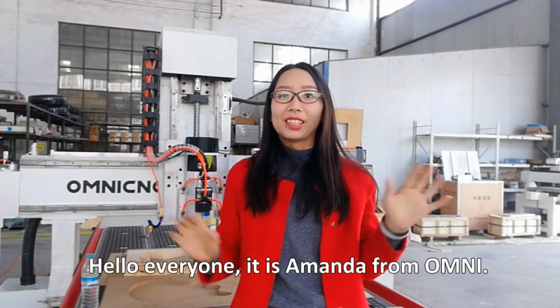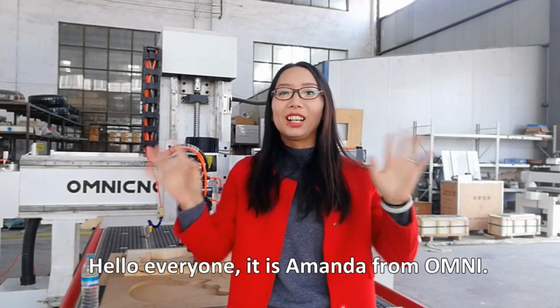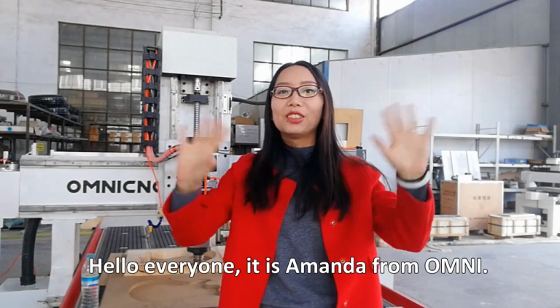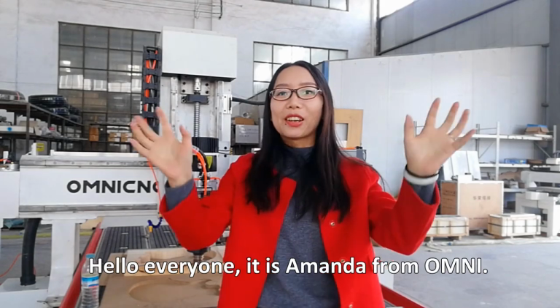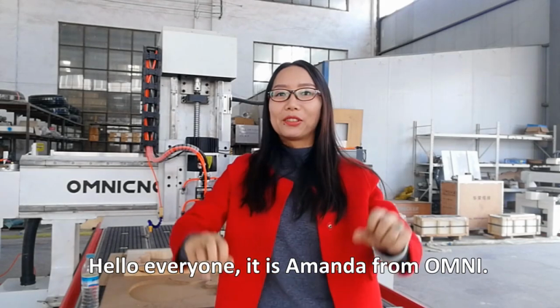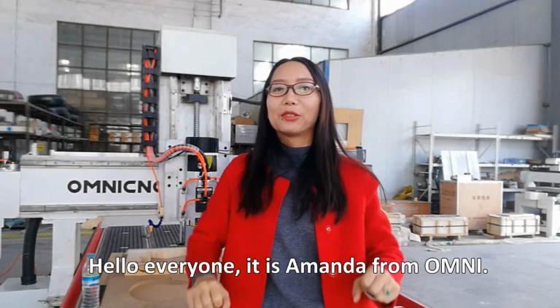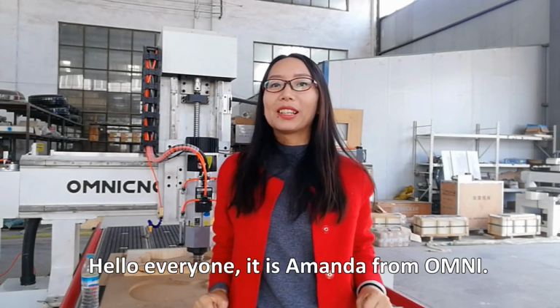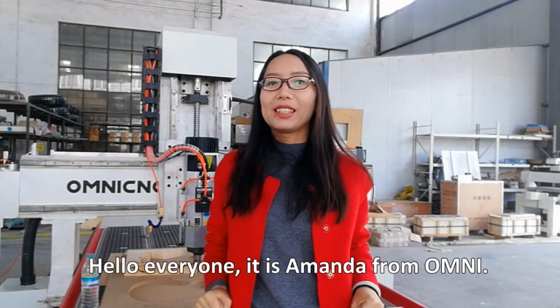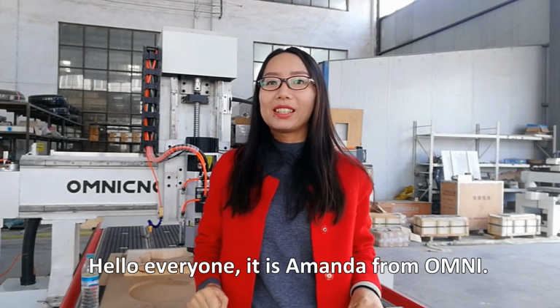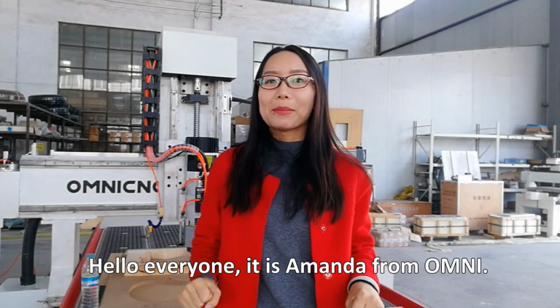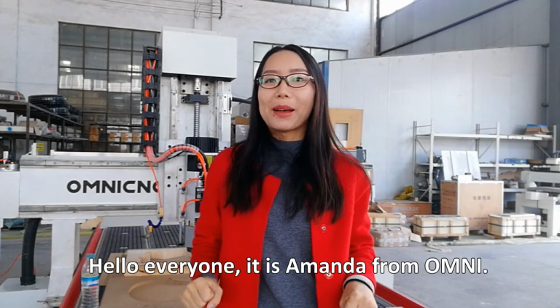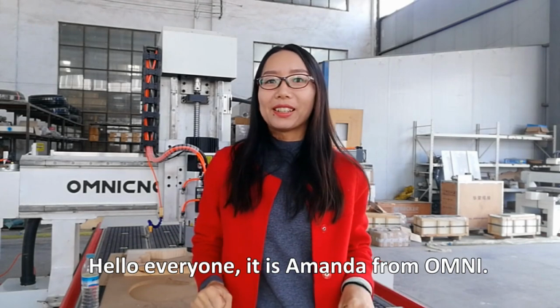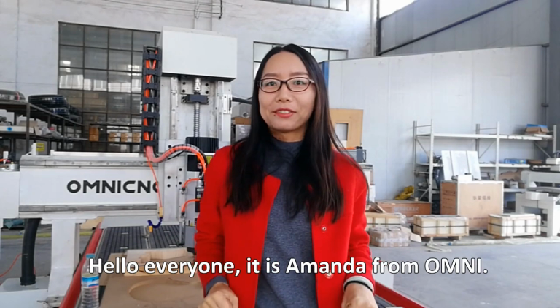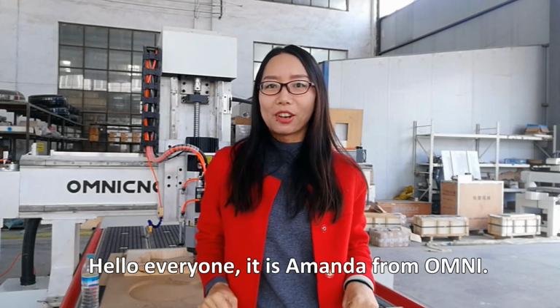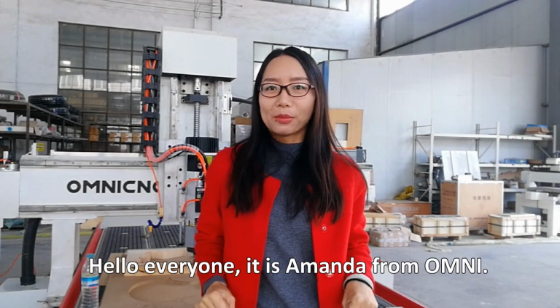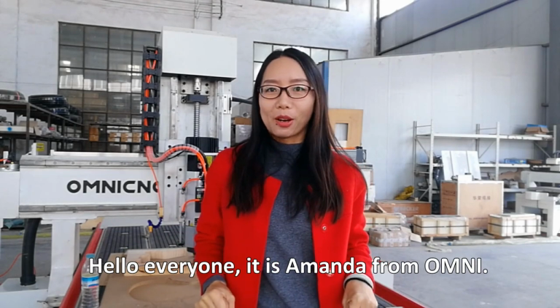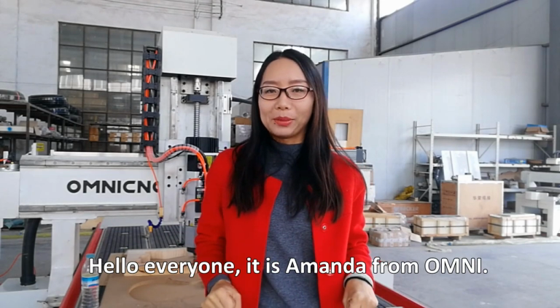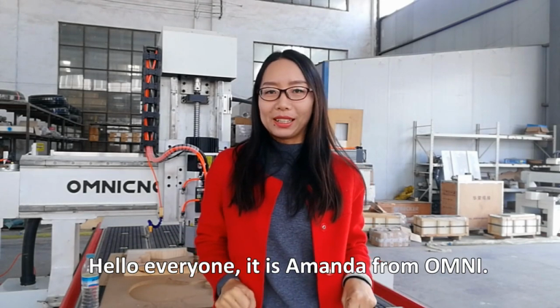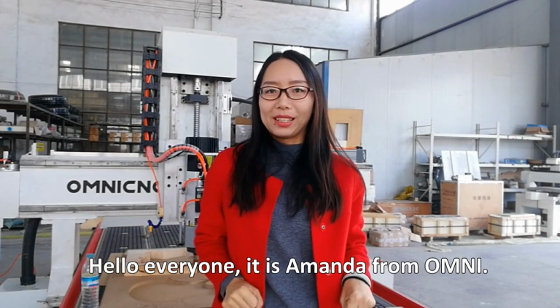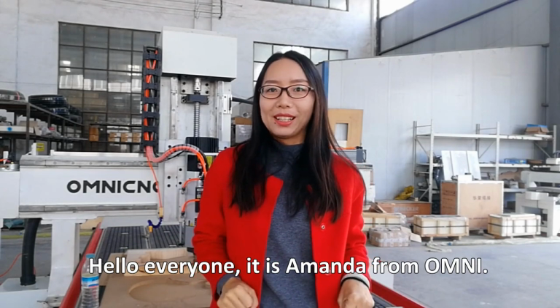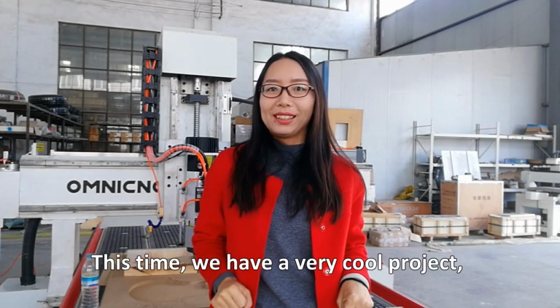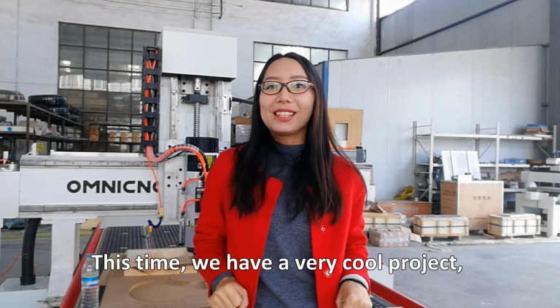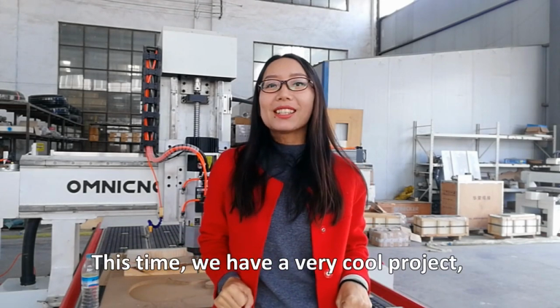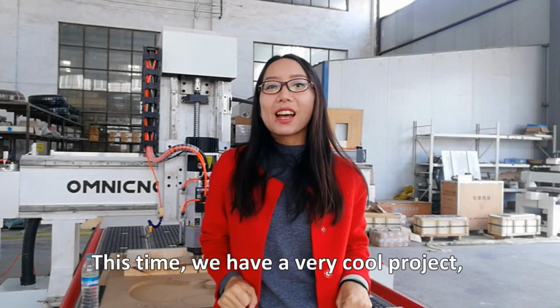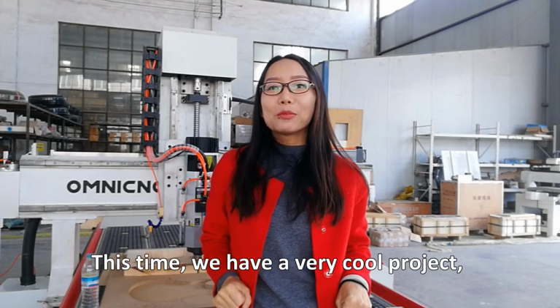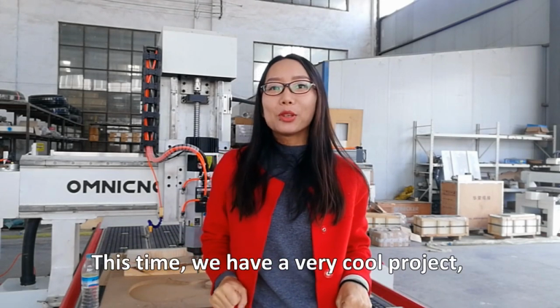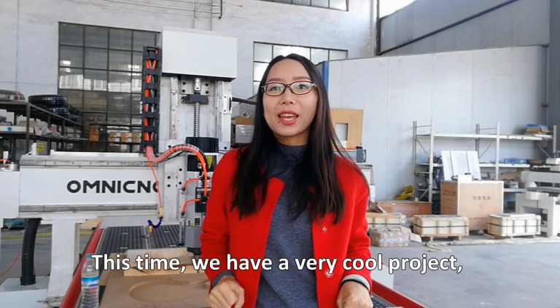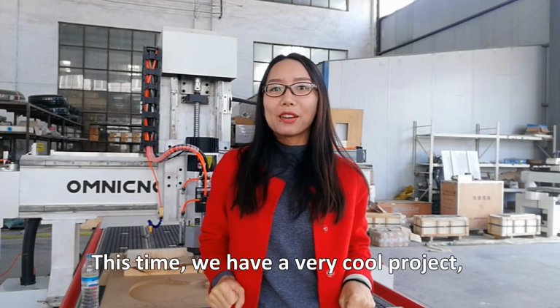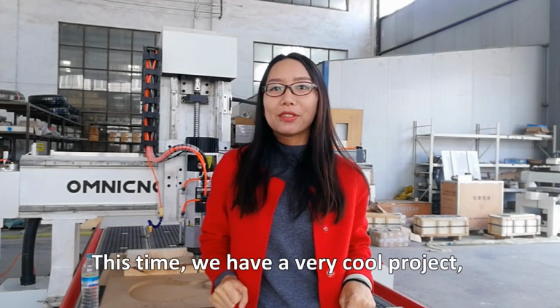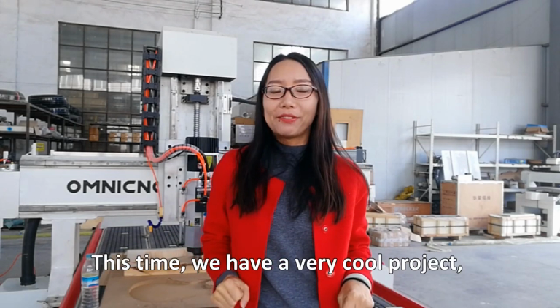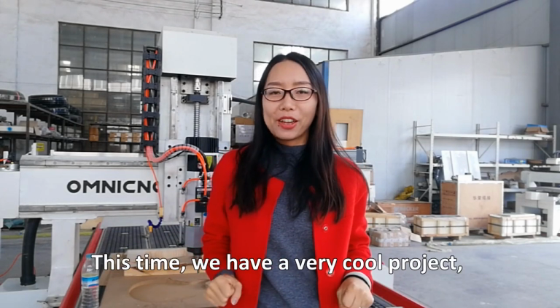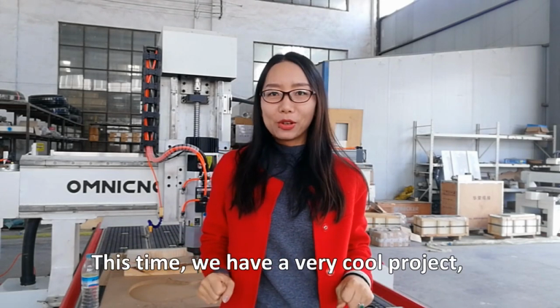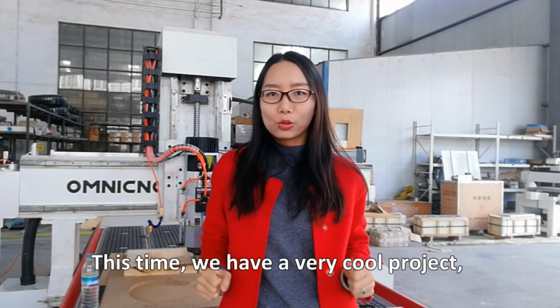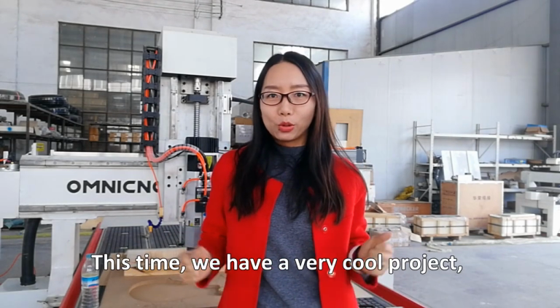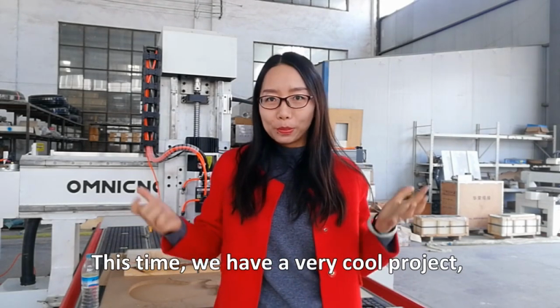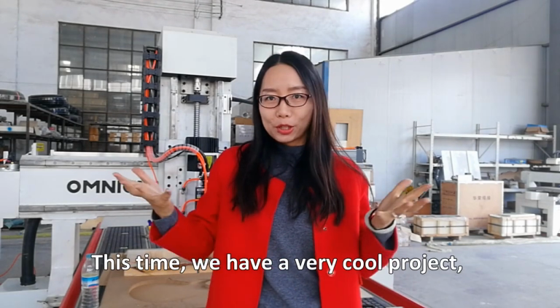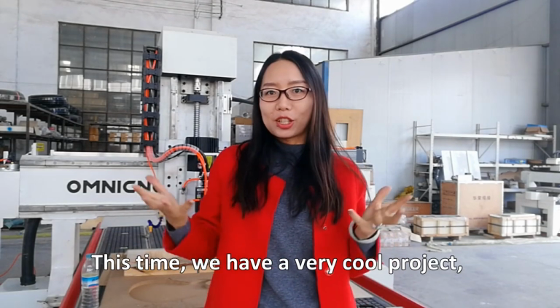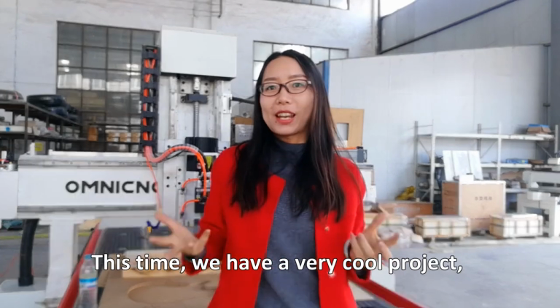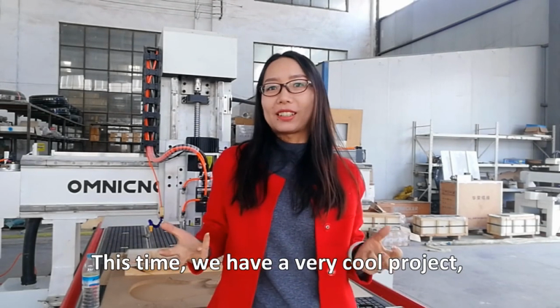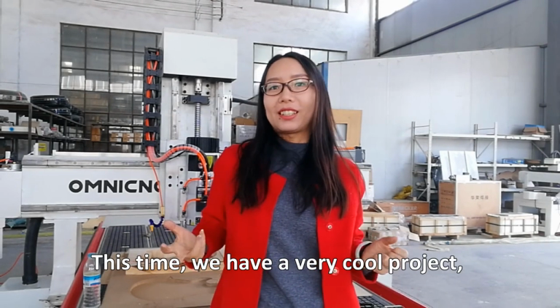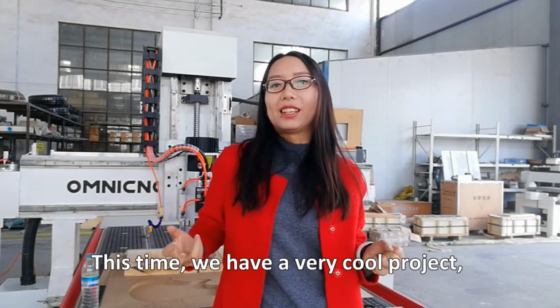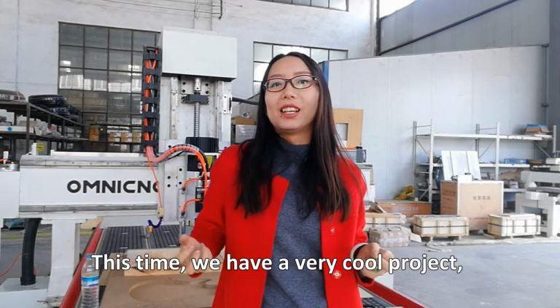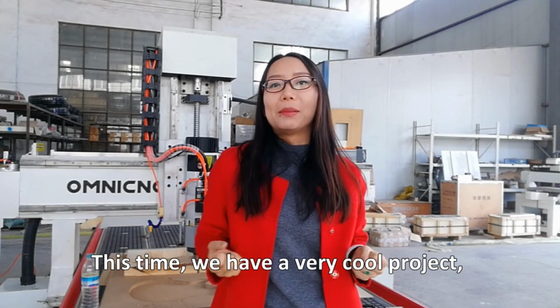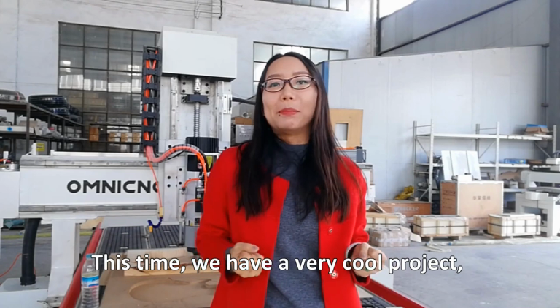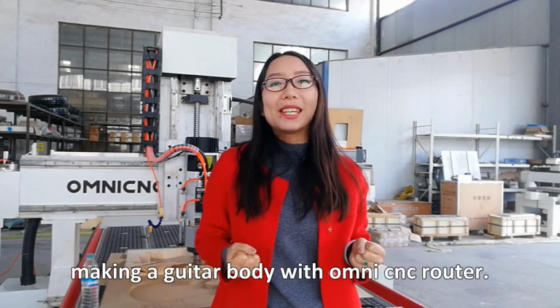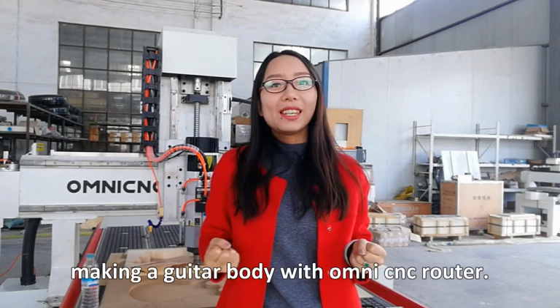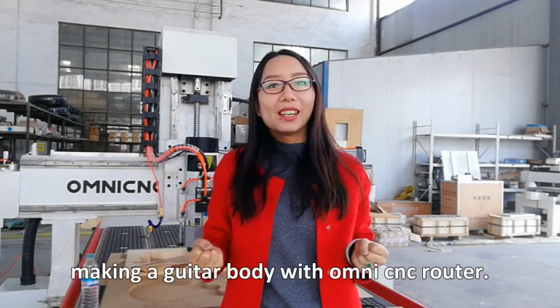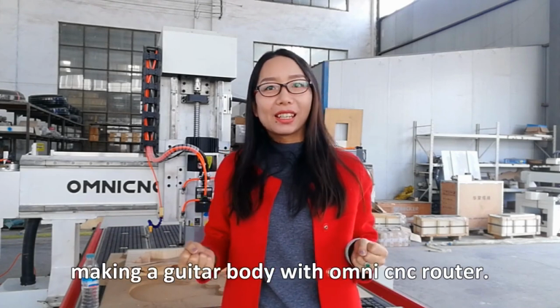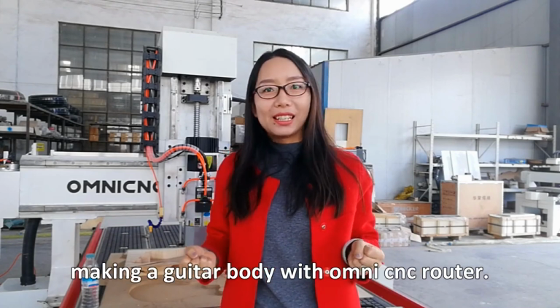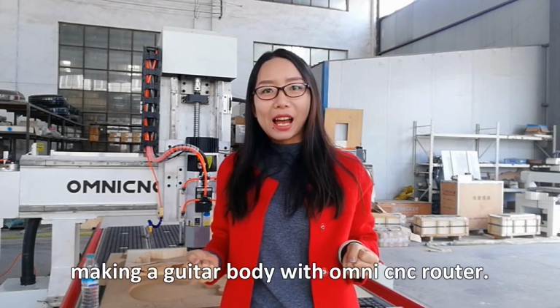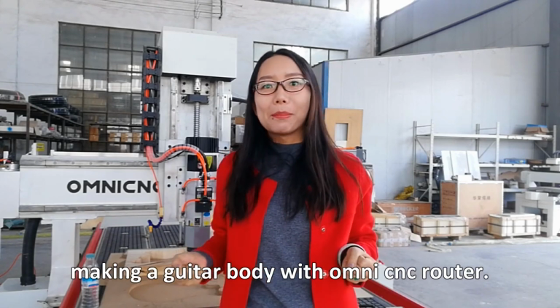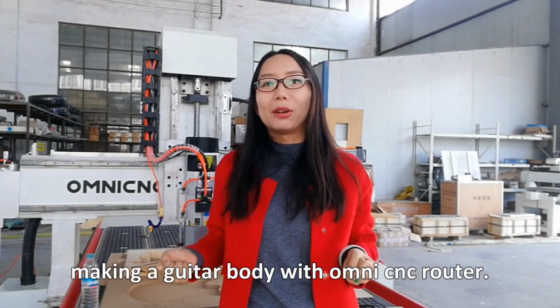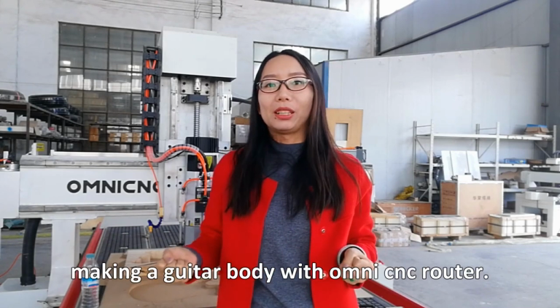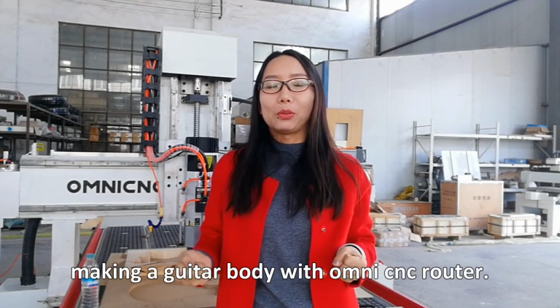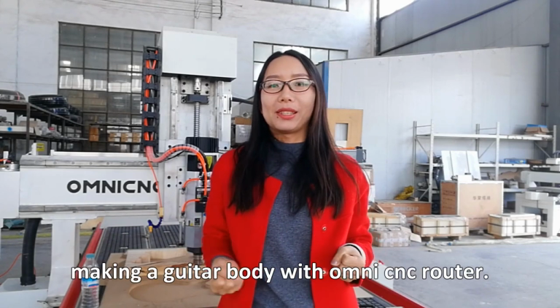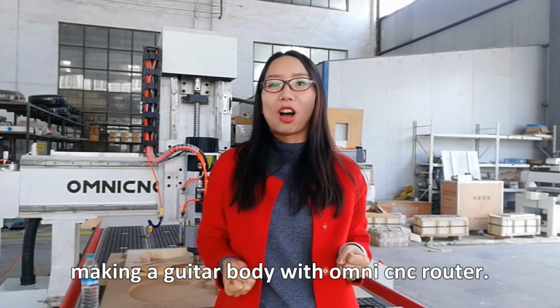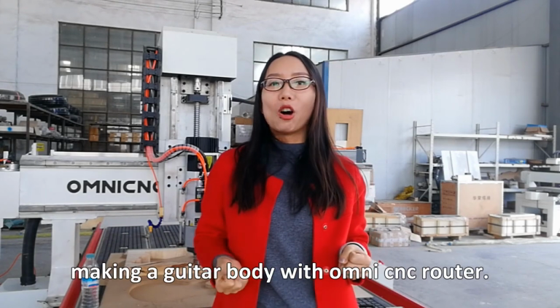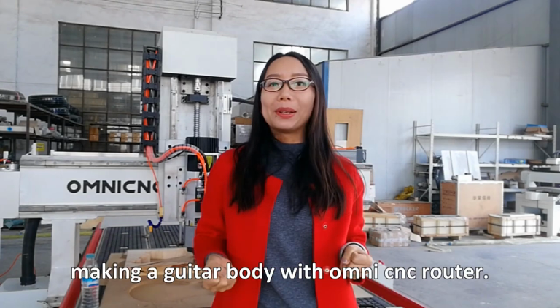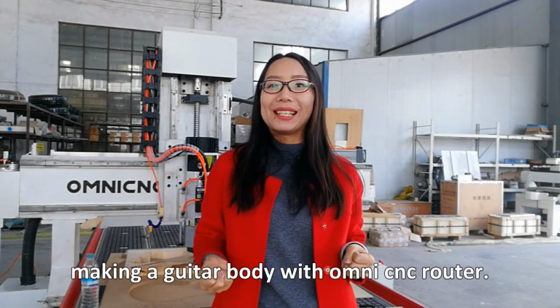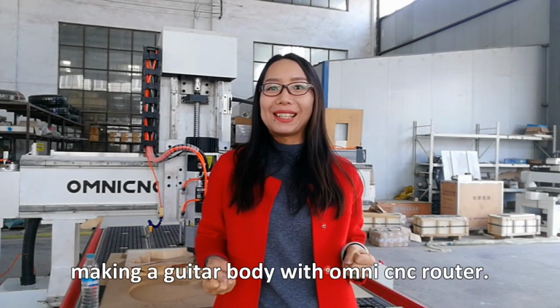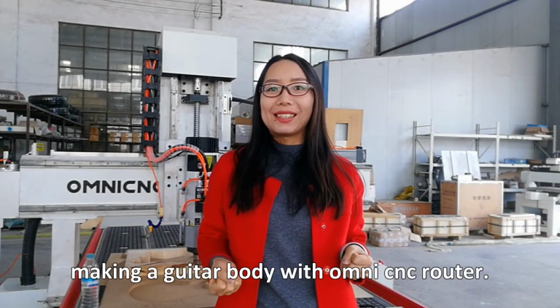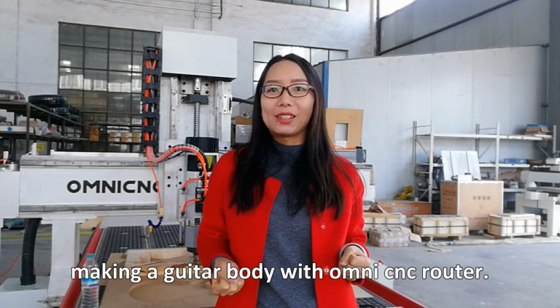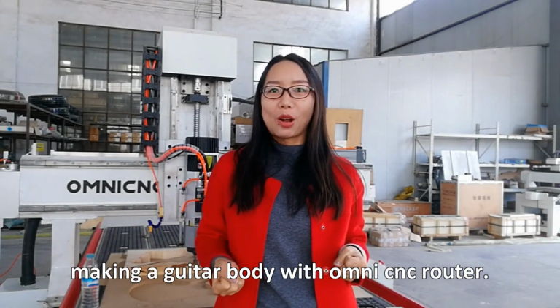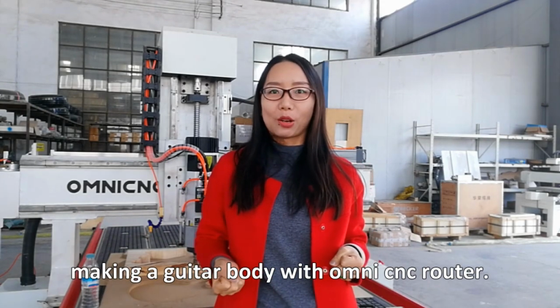Hello everyone, it's Amanda from Omni. This time we have a very cool project: making a guitar body with the Omni Syncy router.